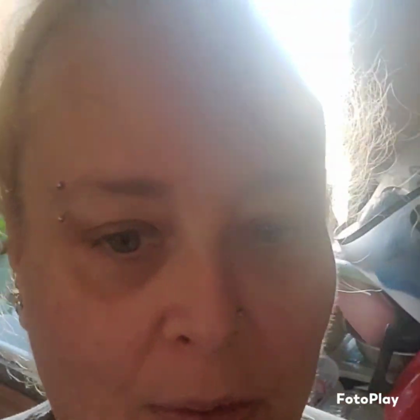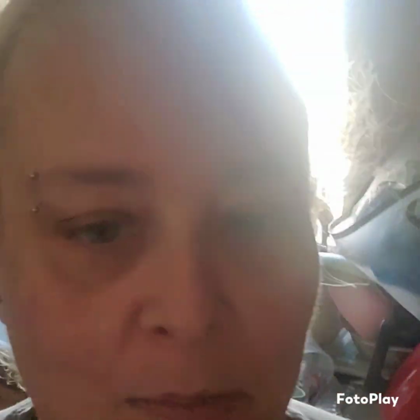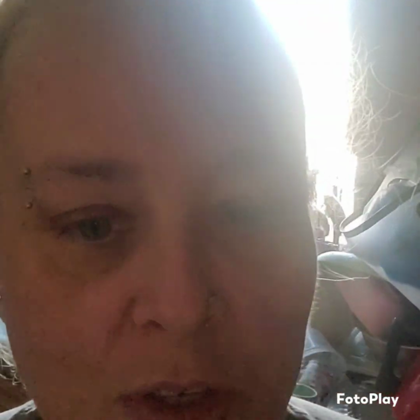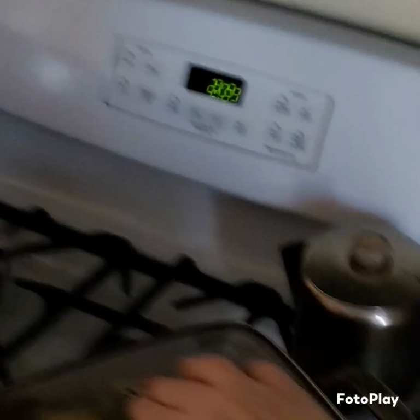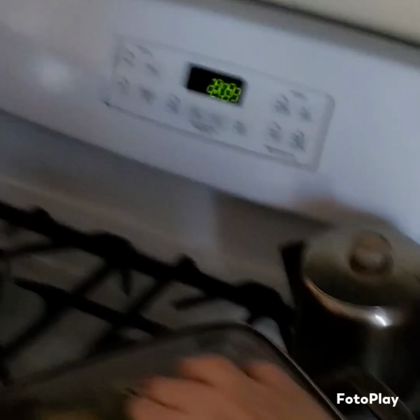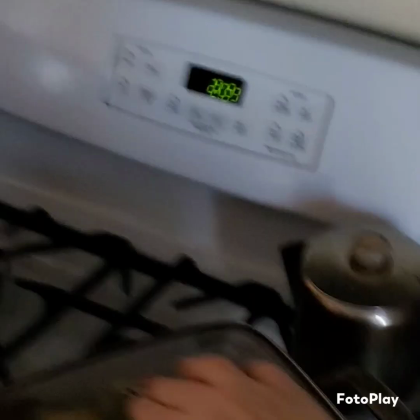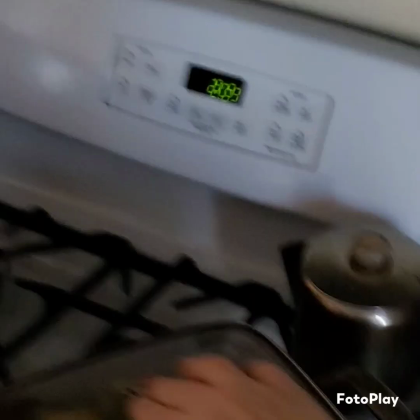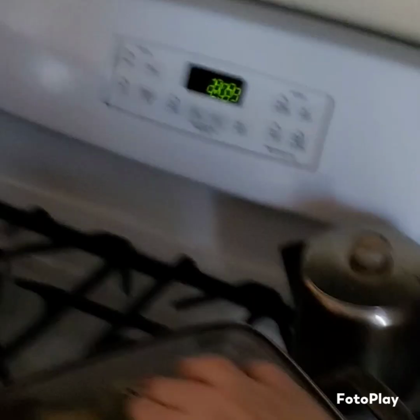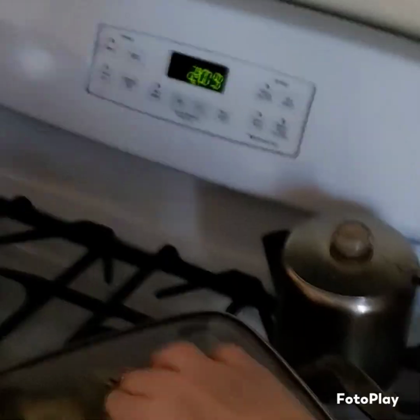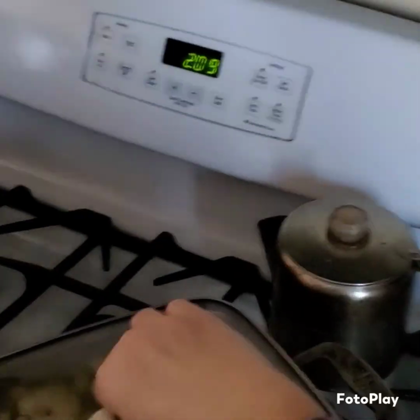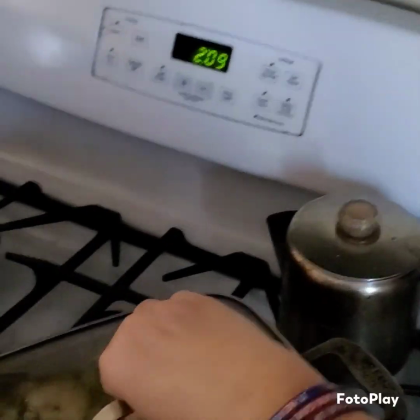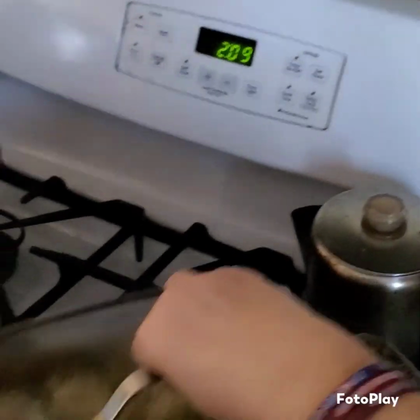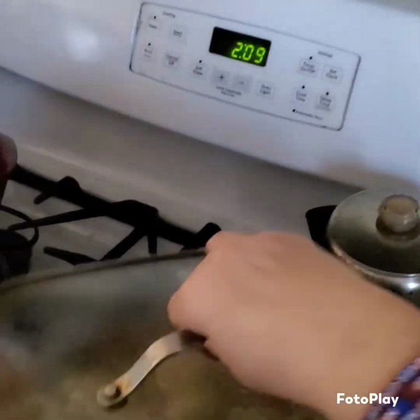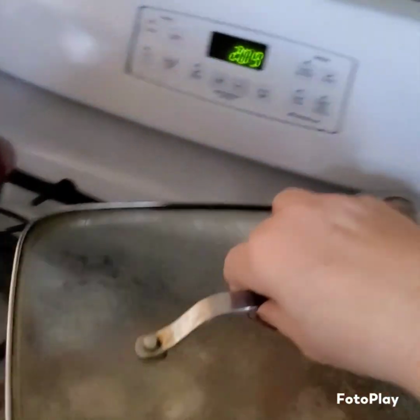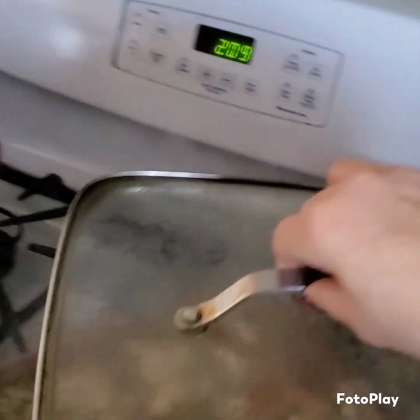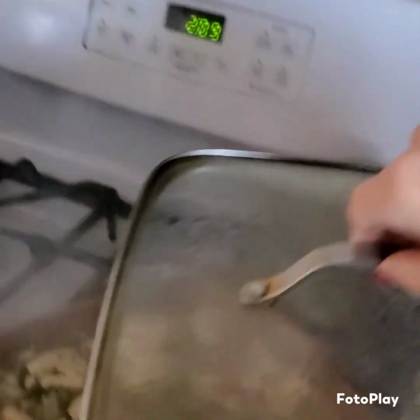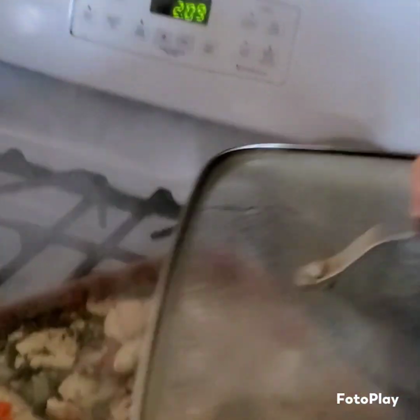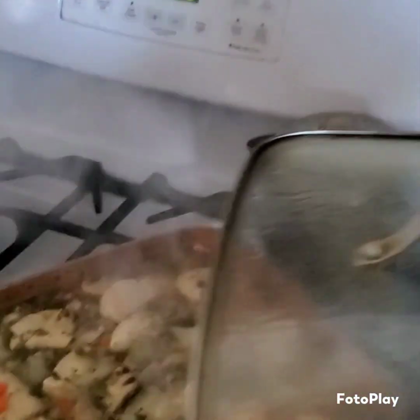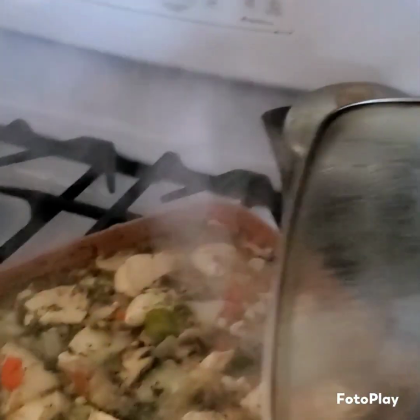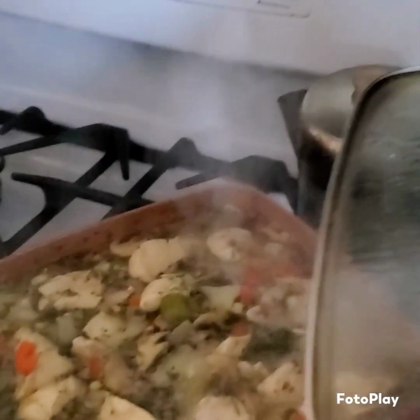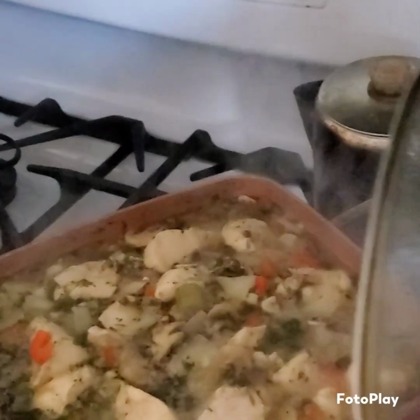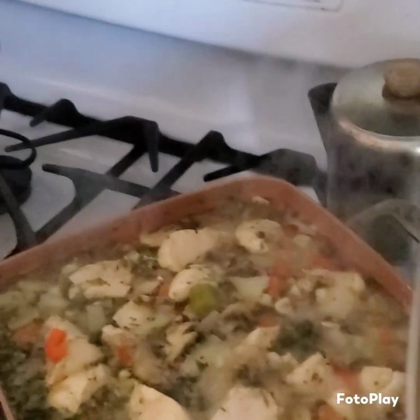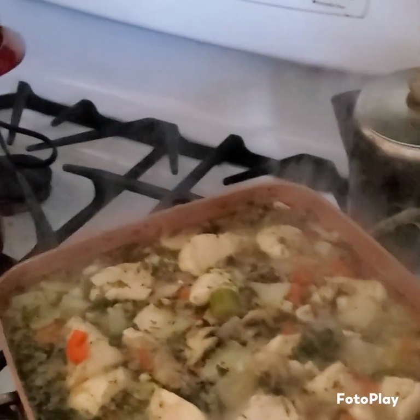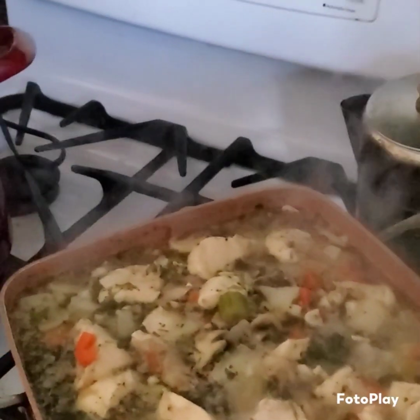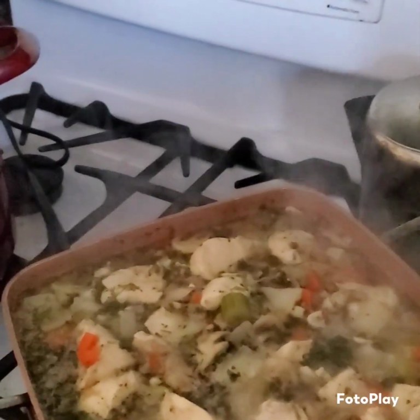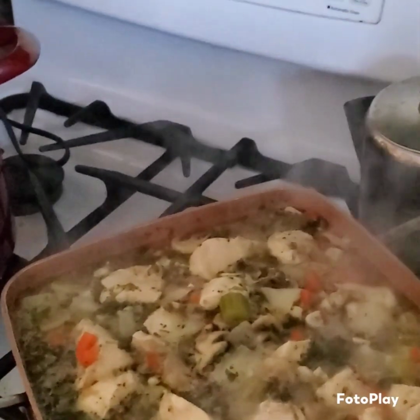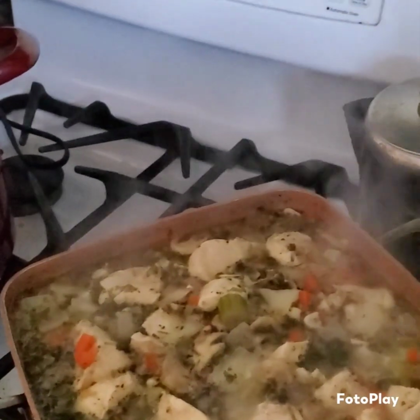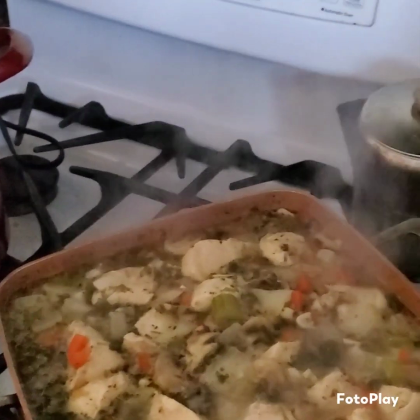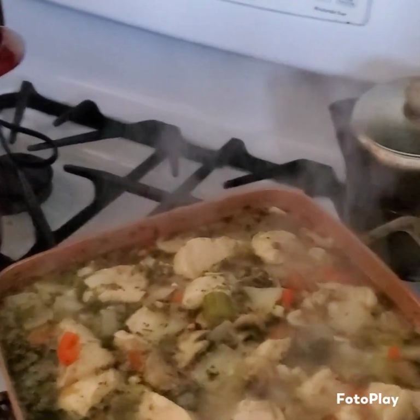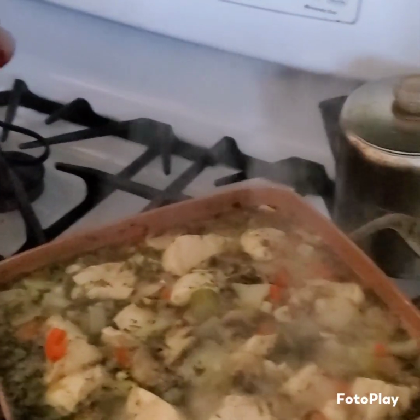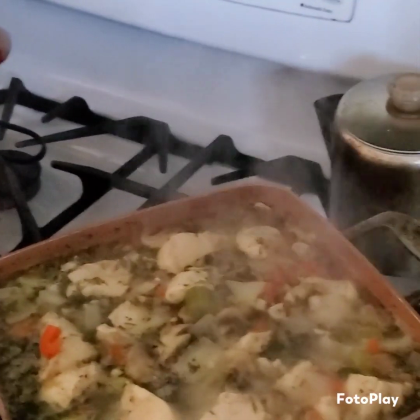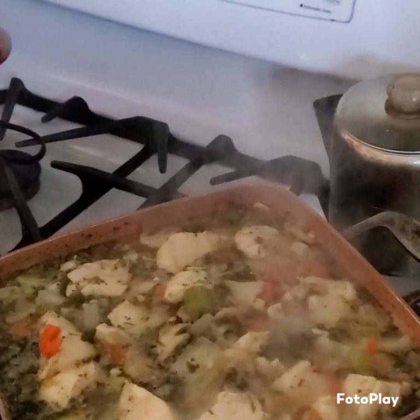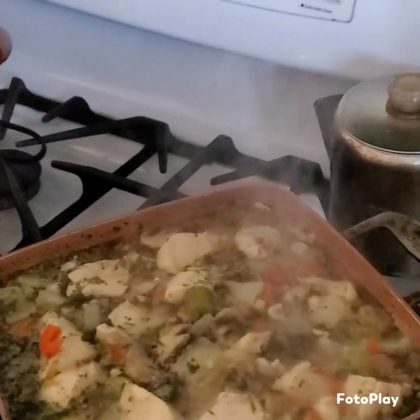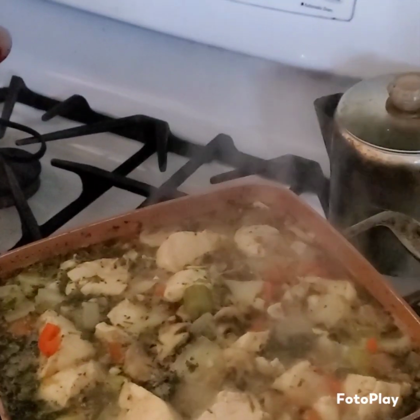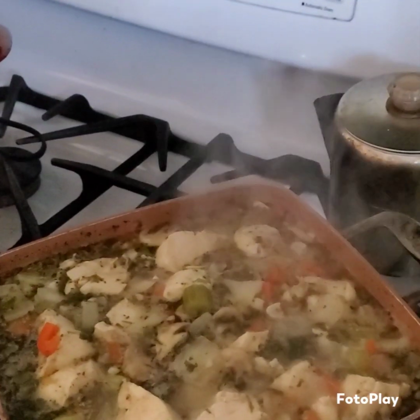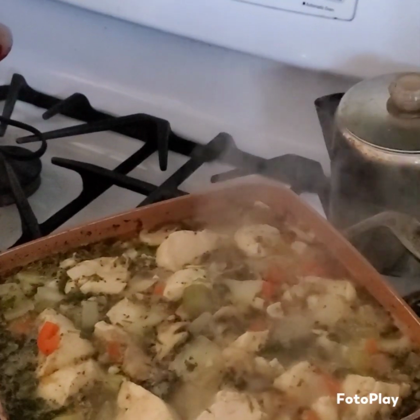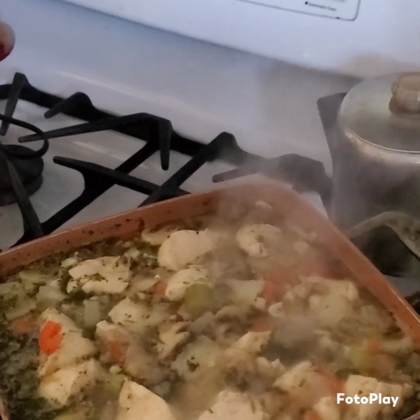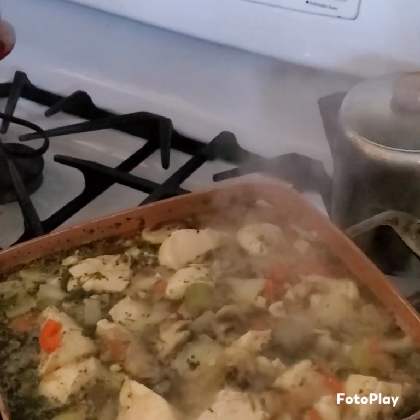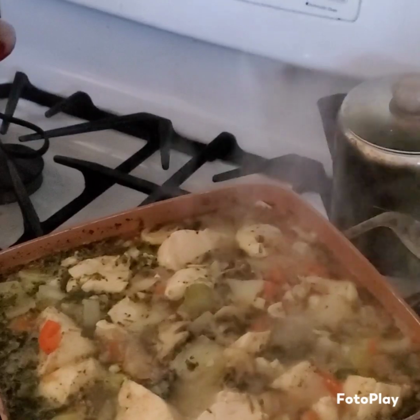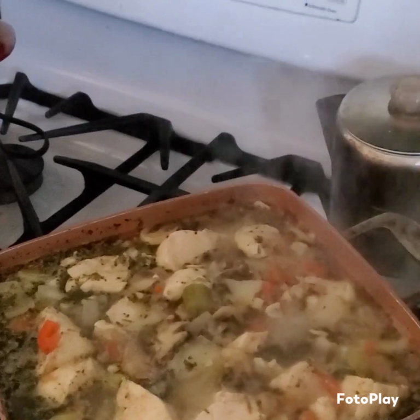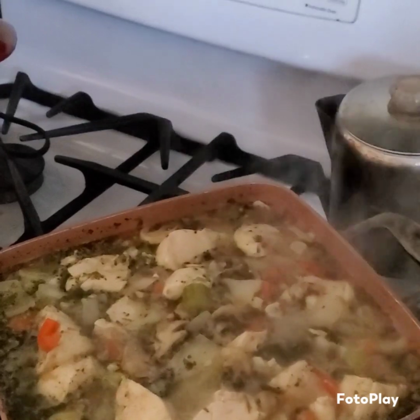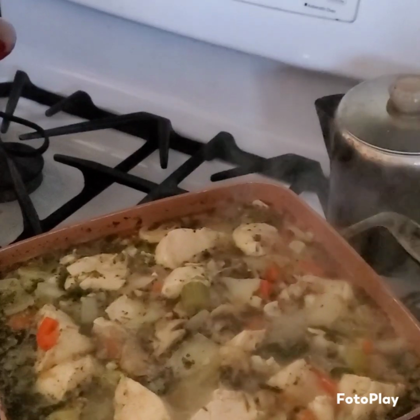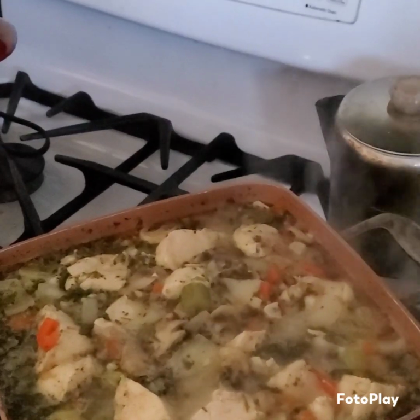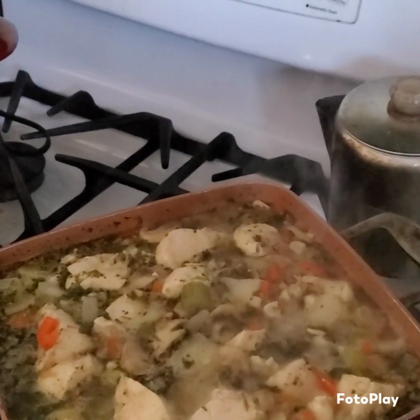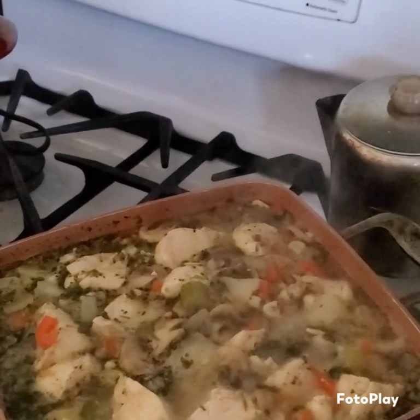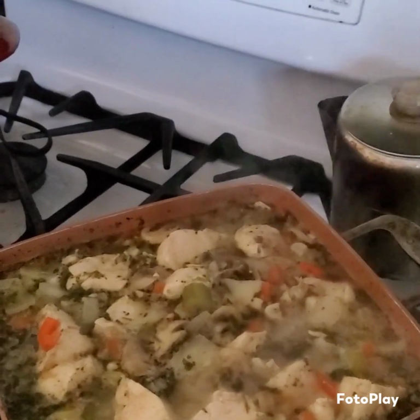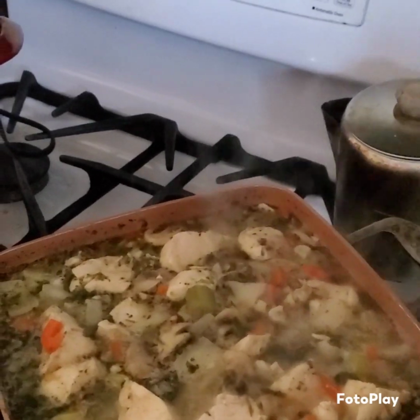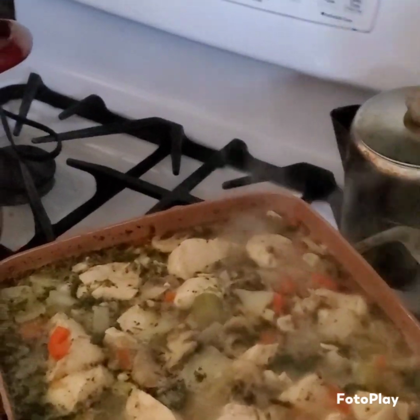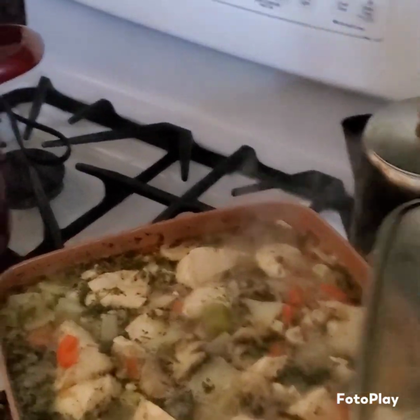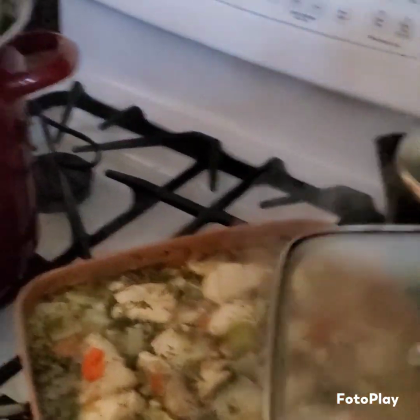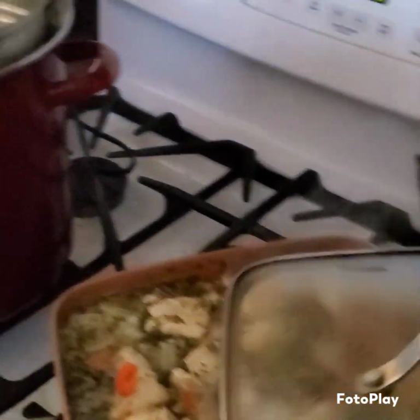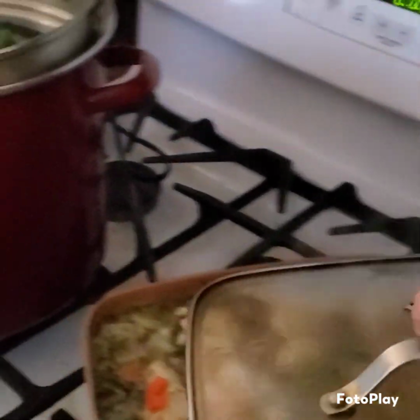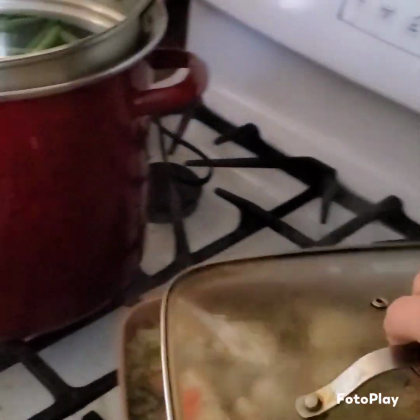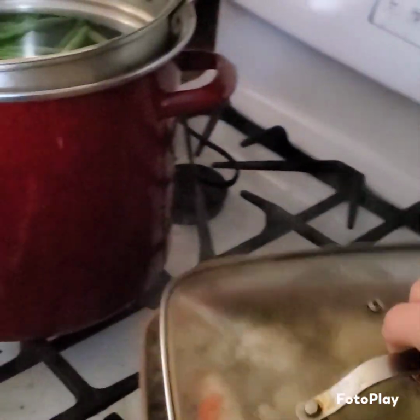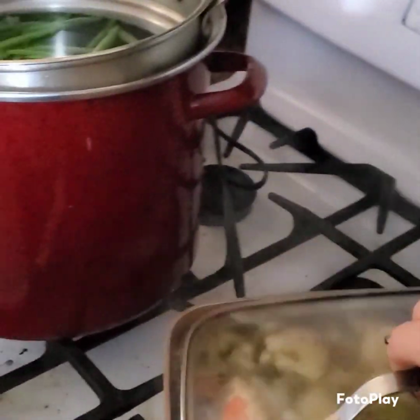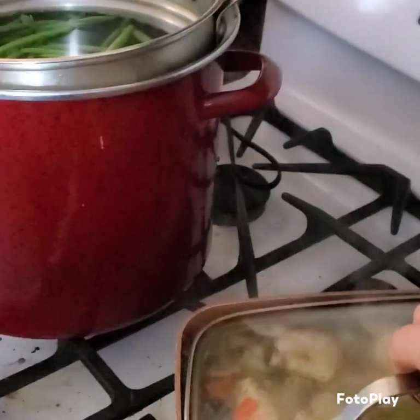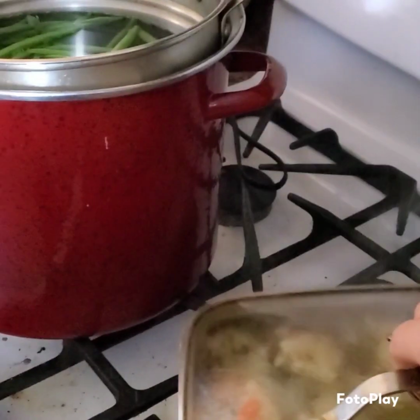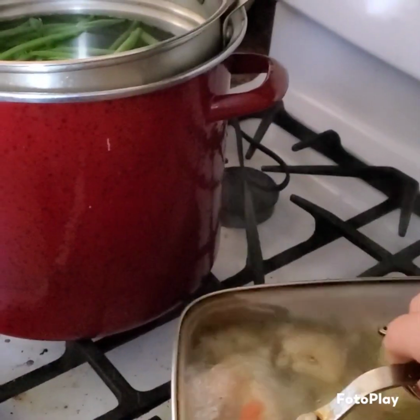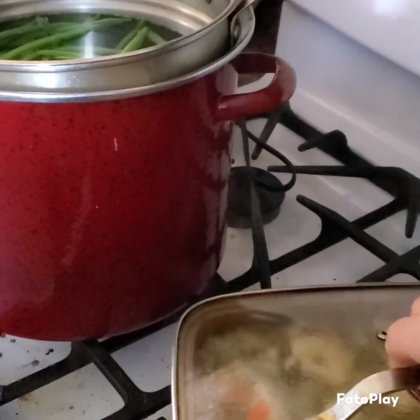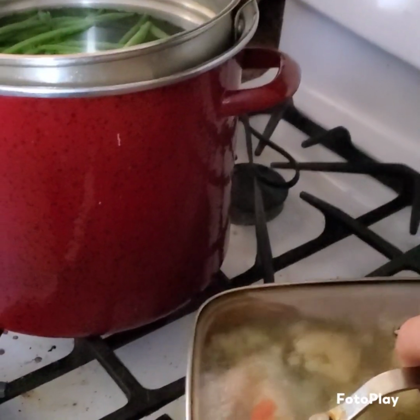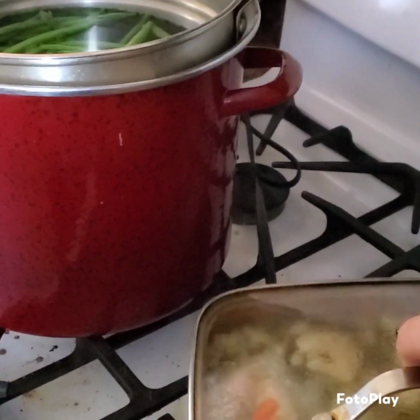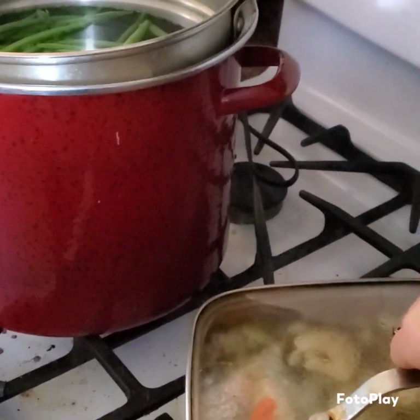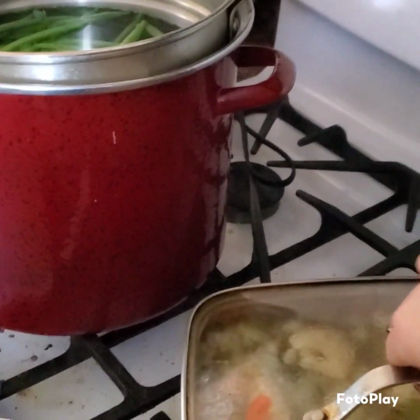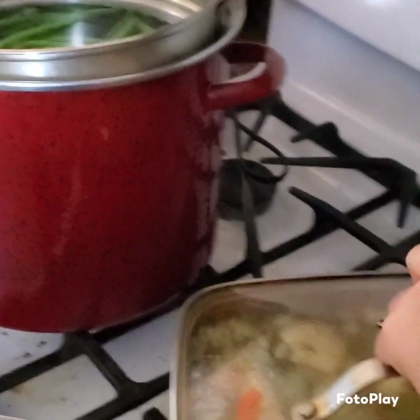Let me just show you my beautiful stew. Look at that bubbling and boiling away. Yum! Got to cover that for a while though.